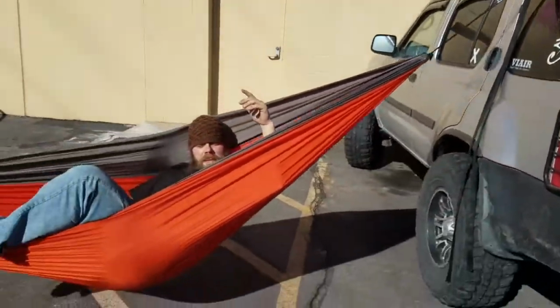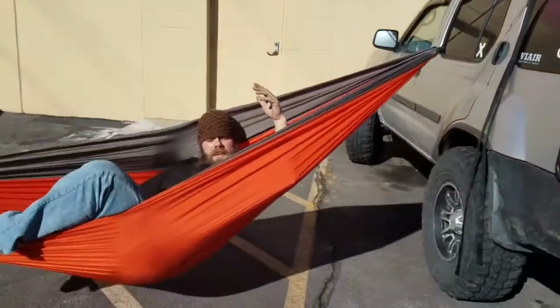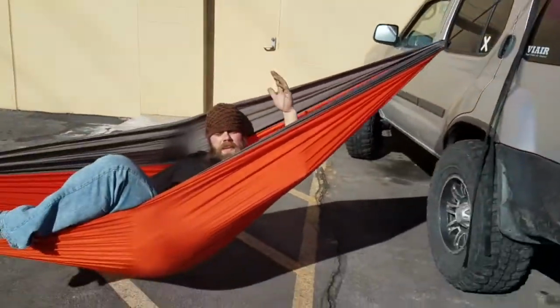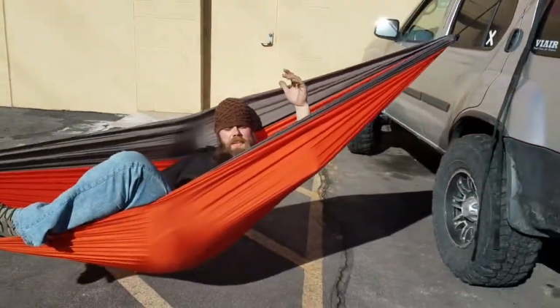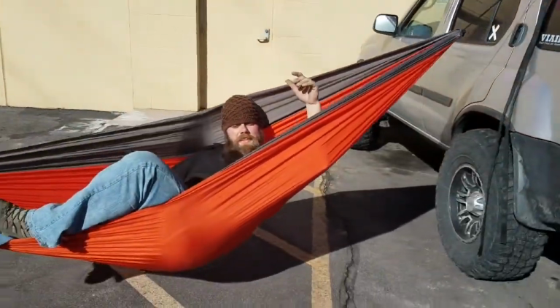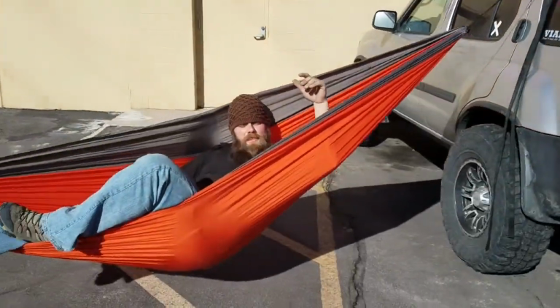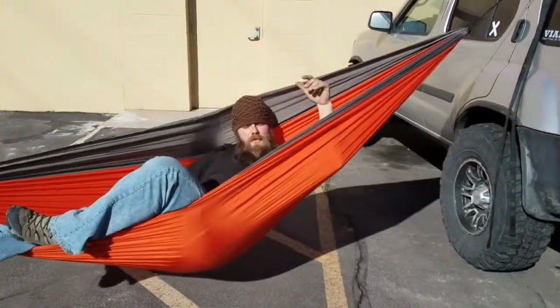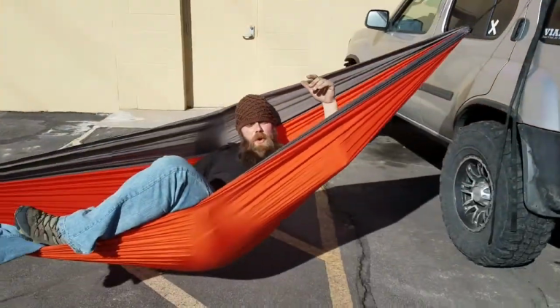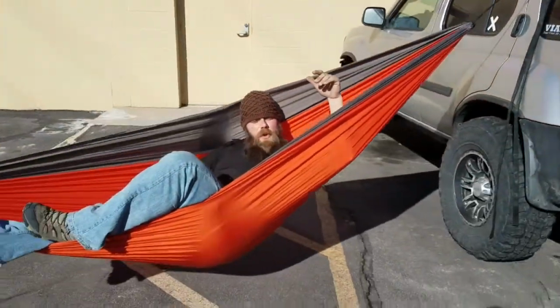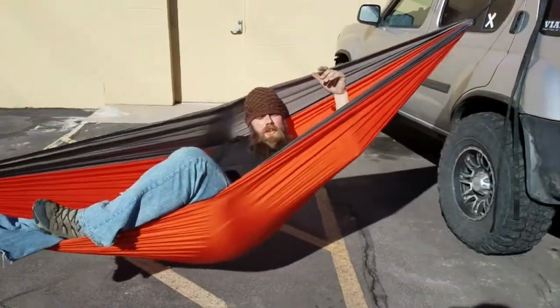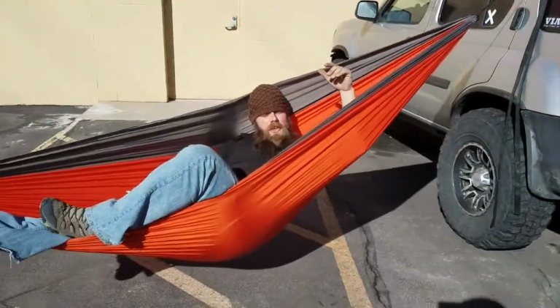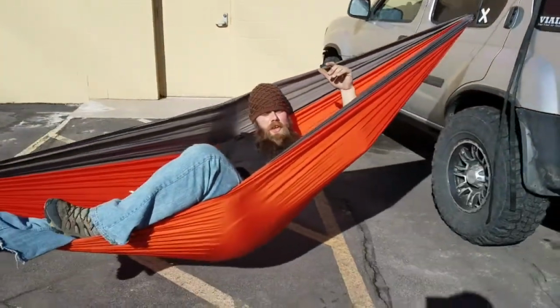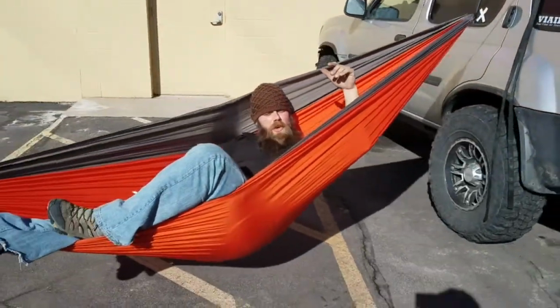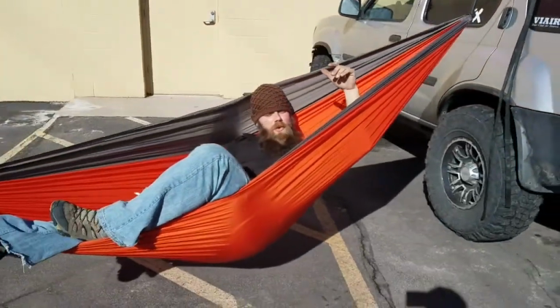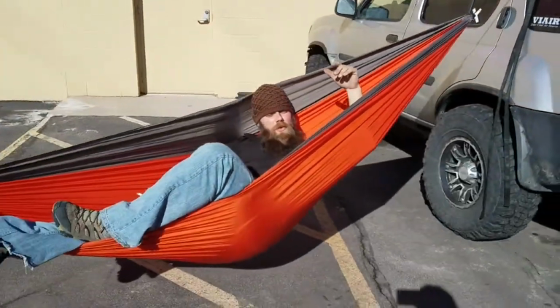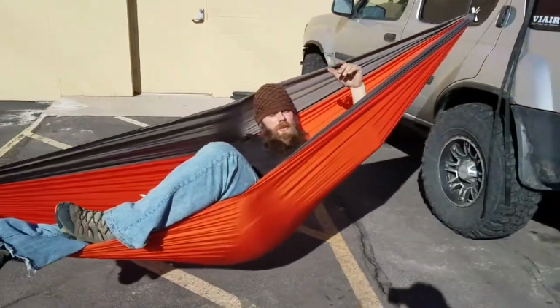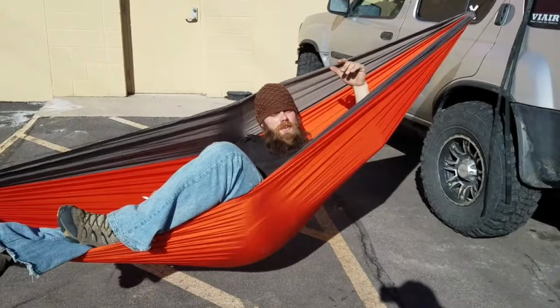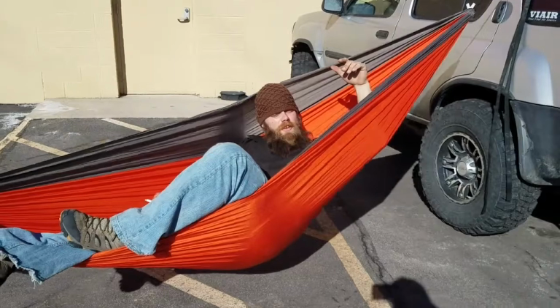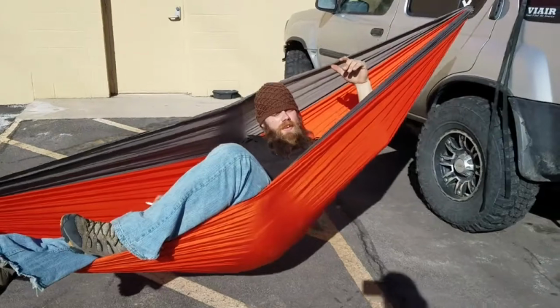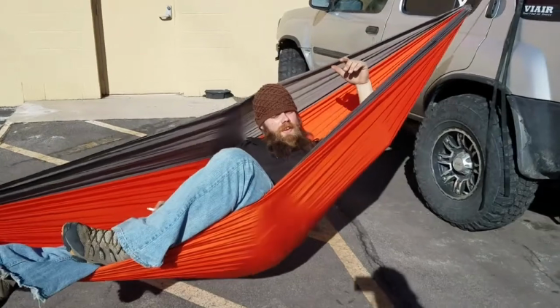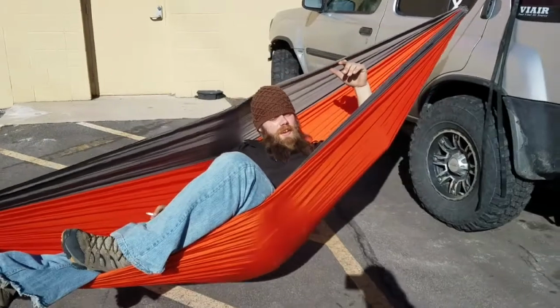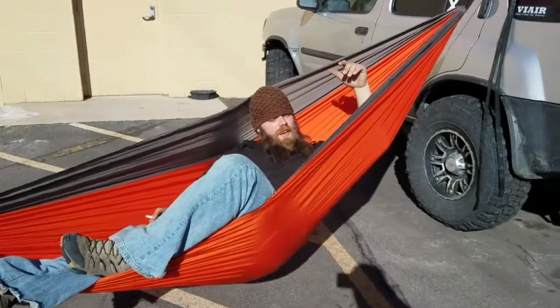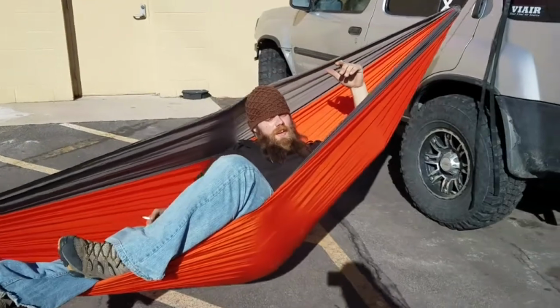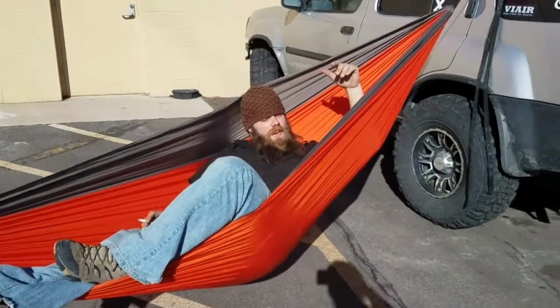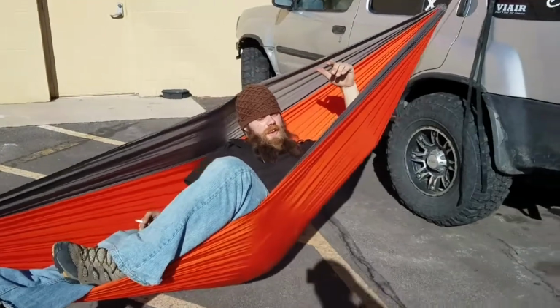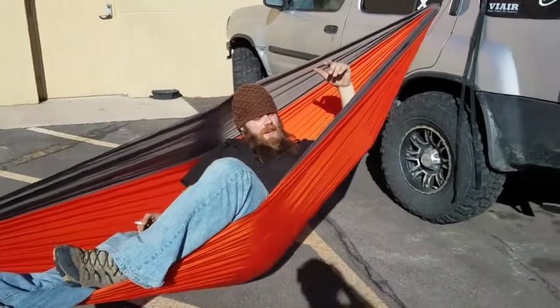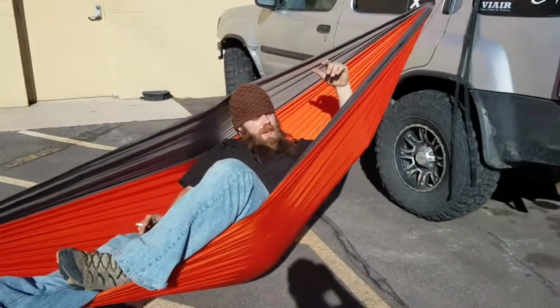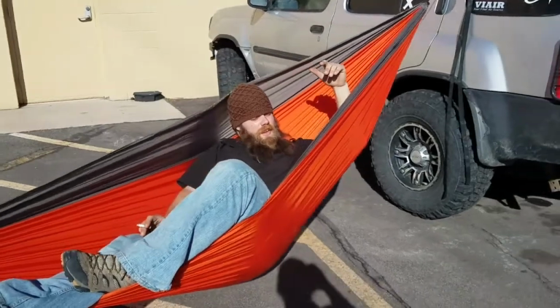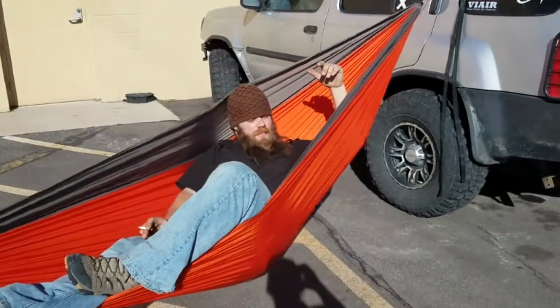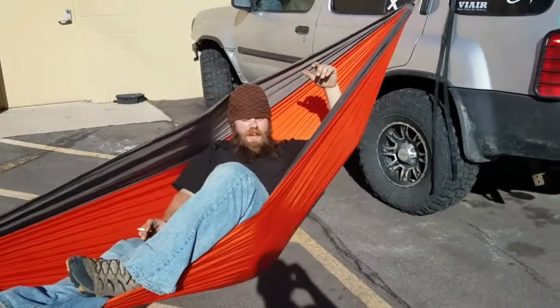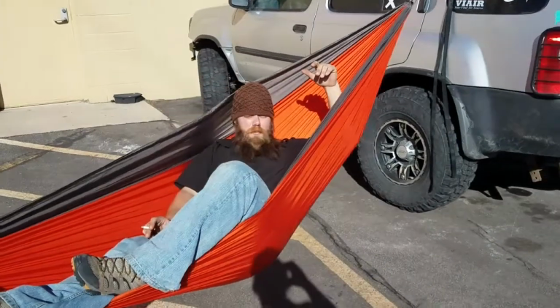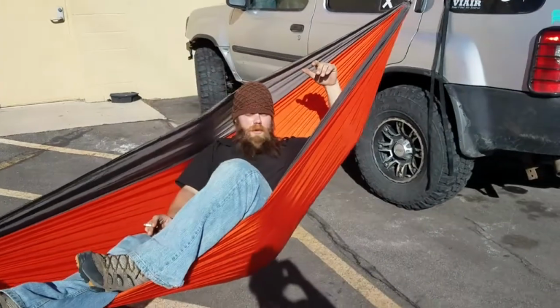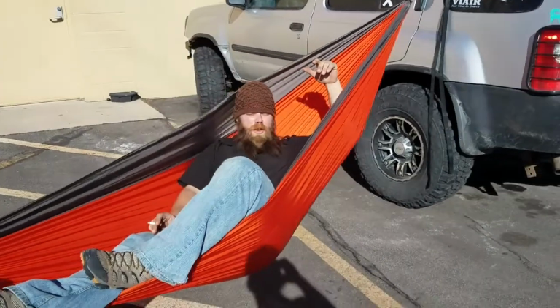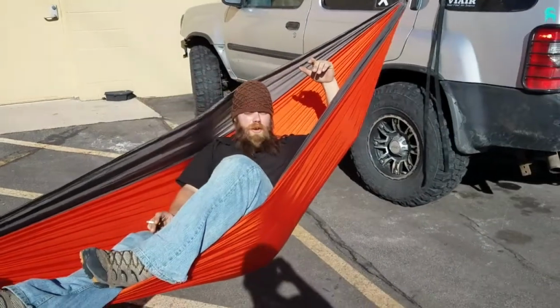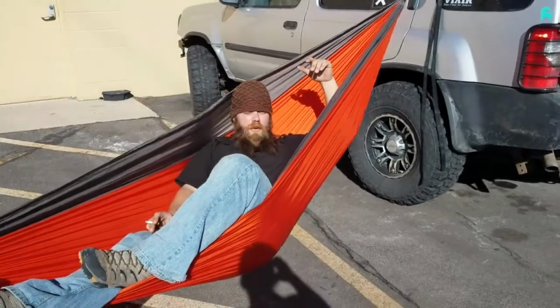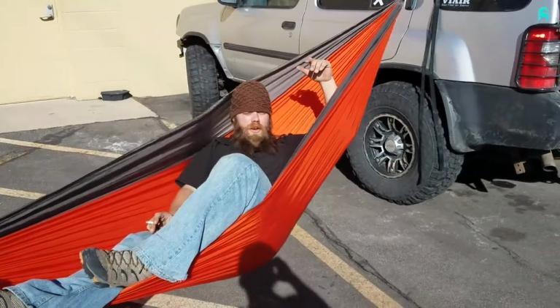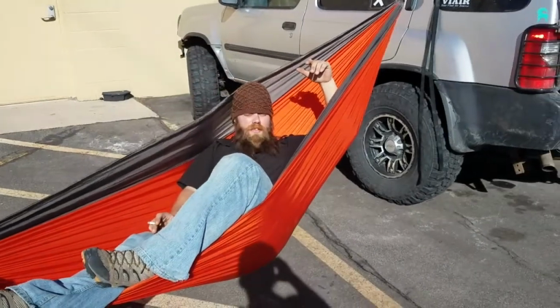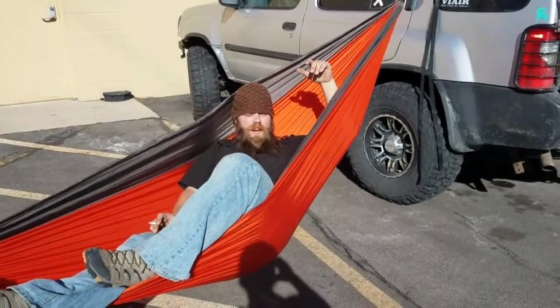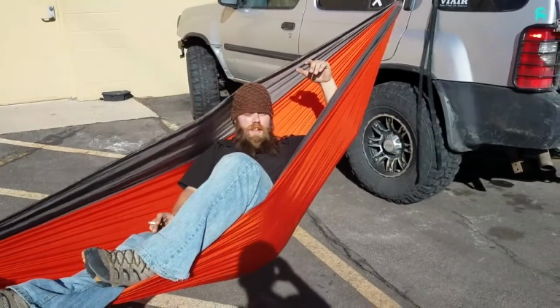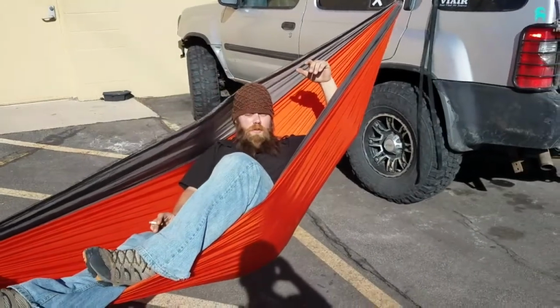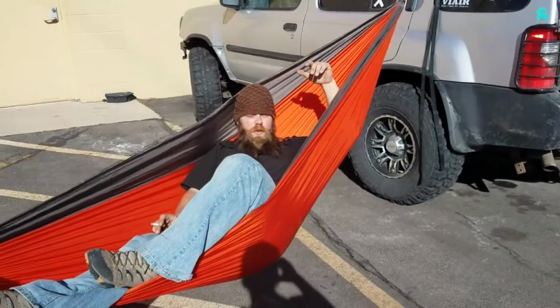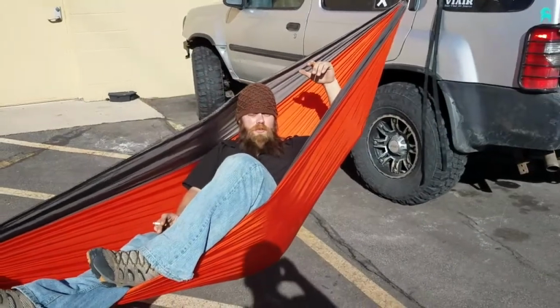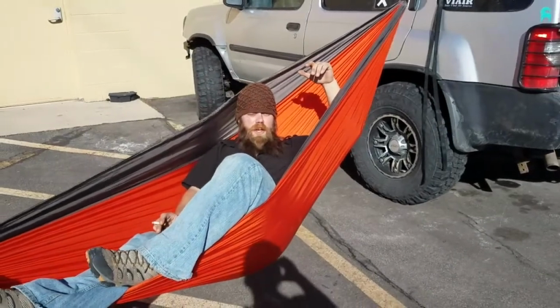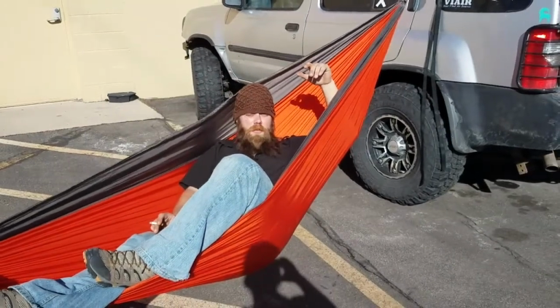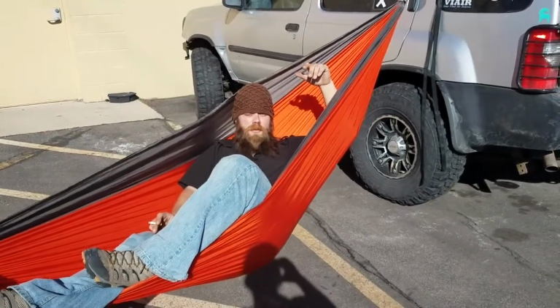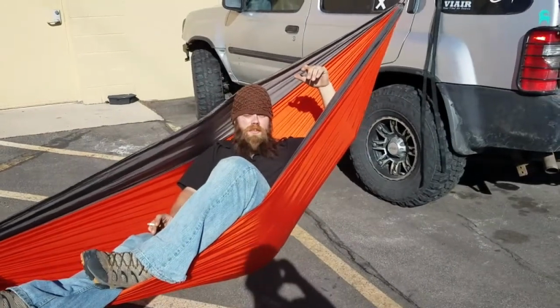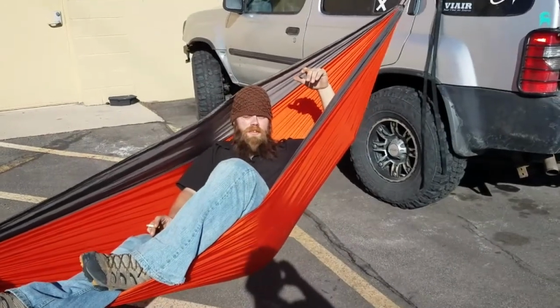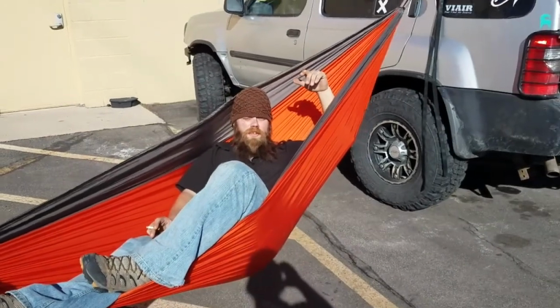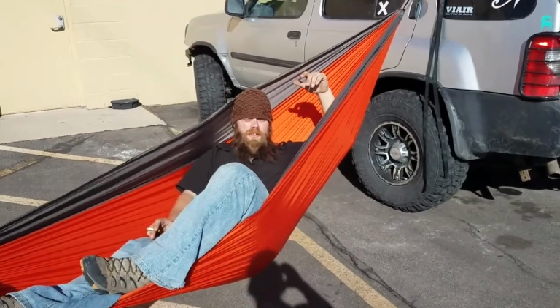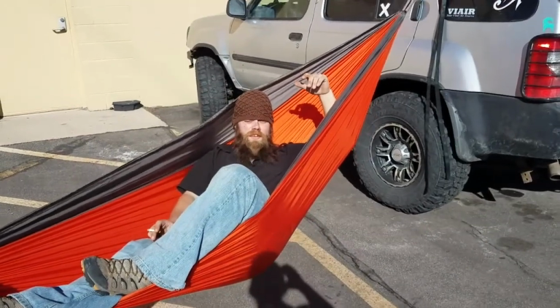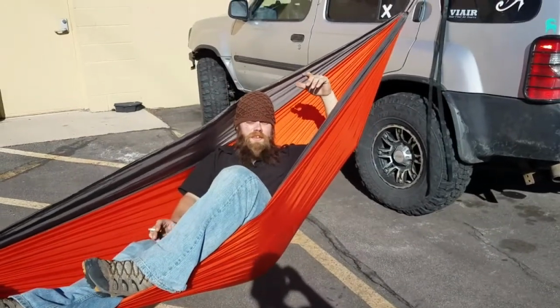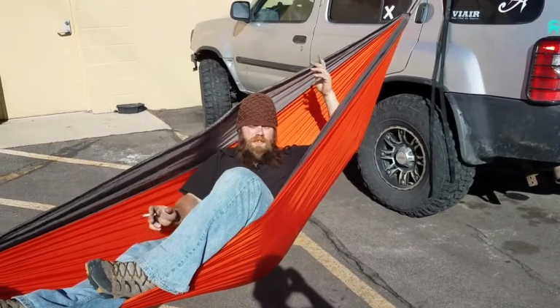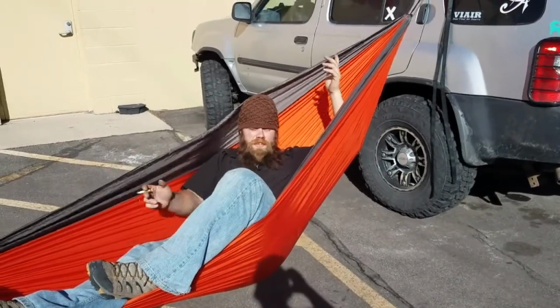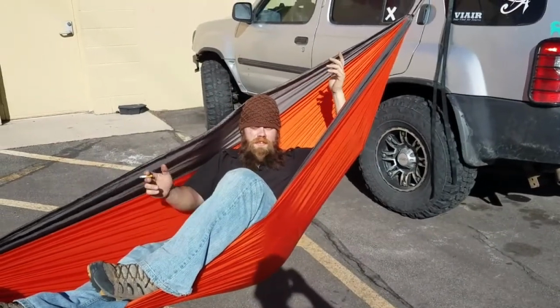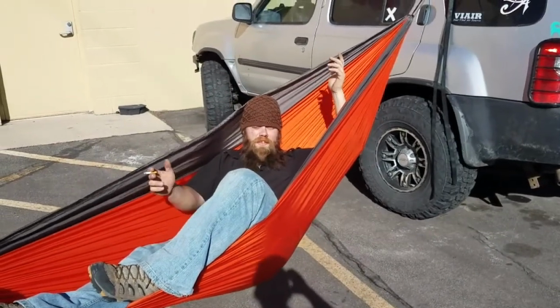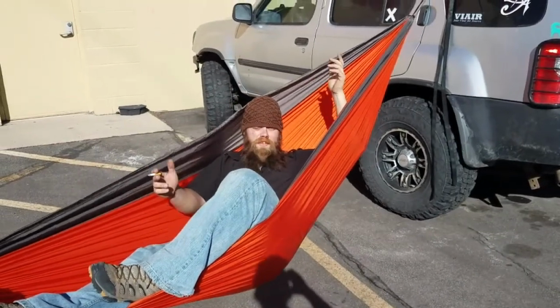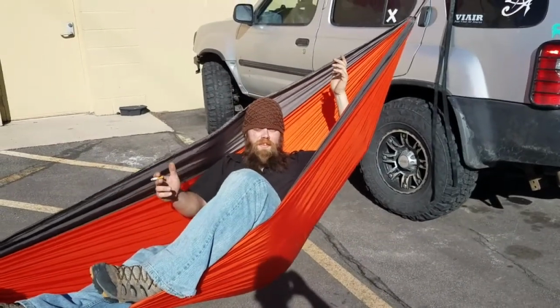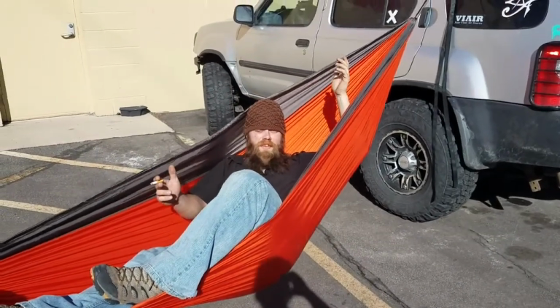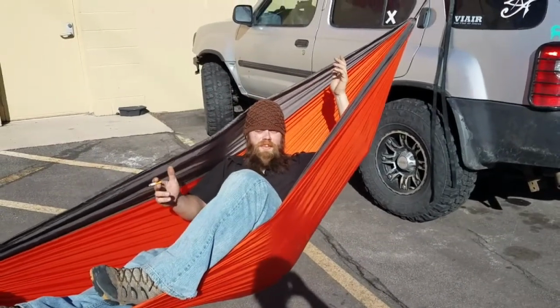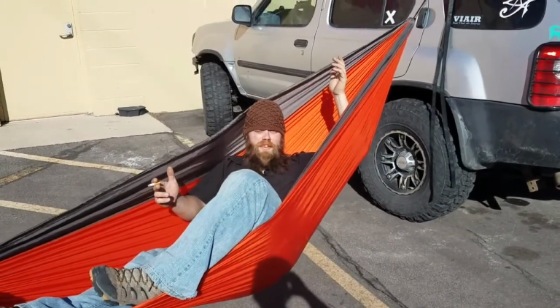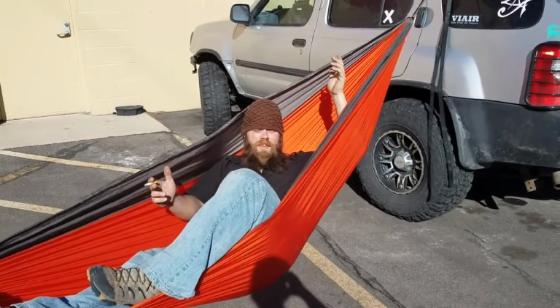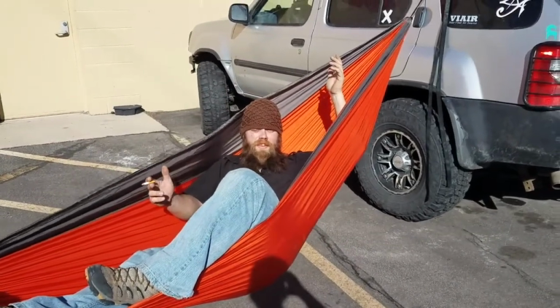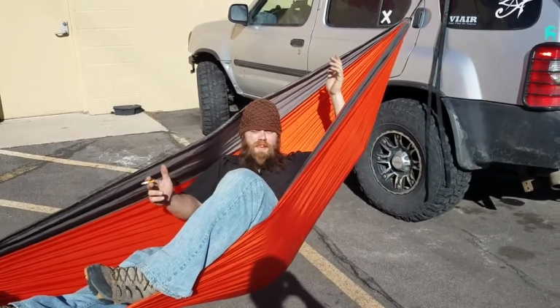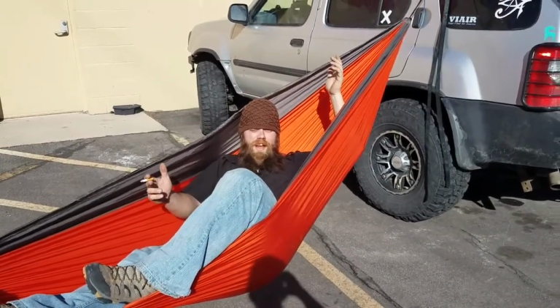This is what we do in February when it finally warms up, right?